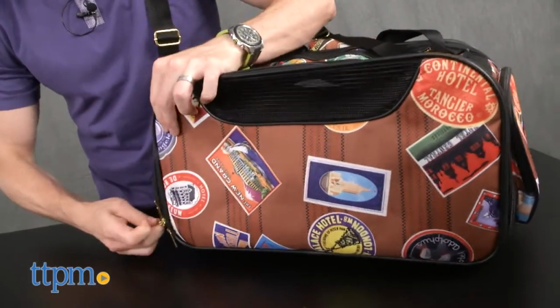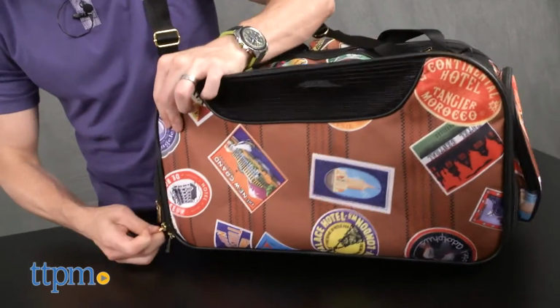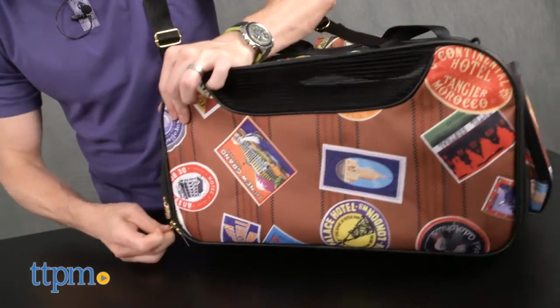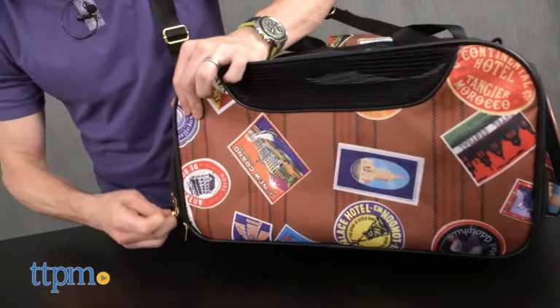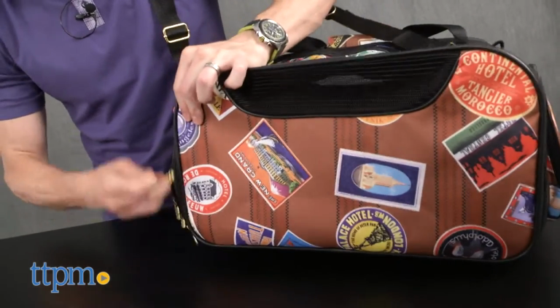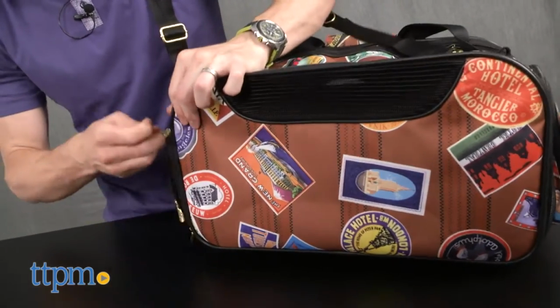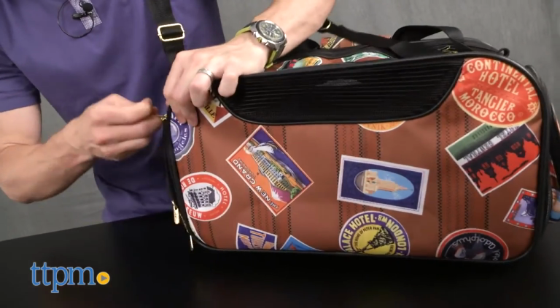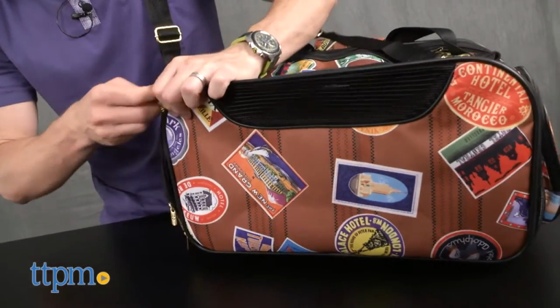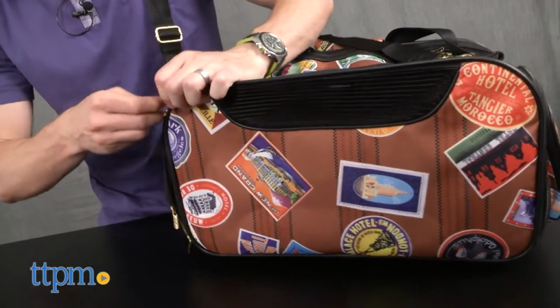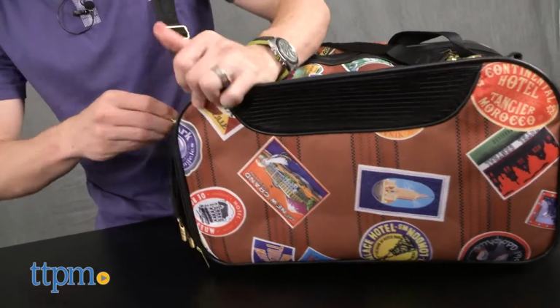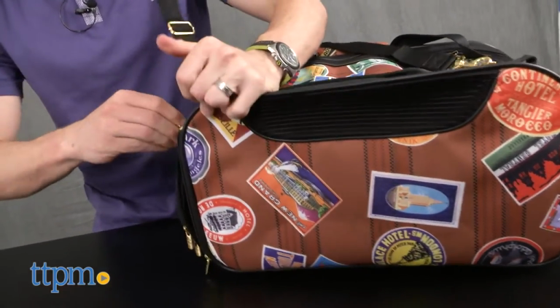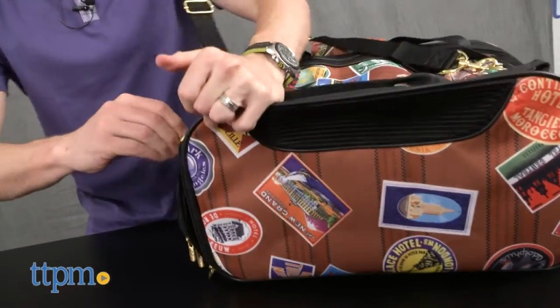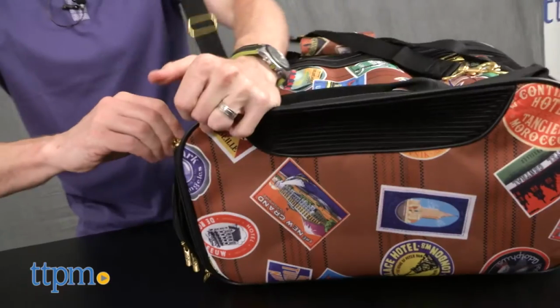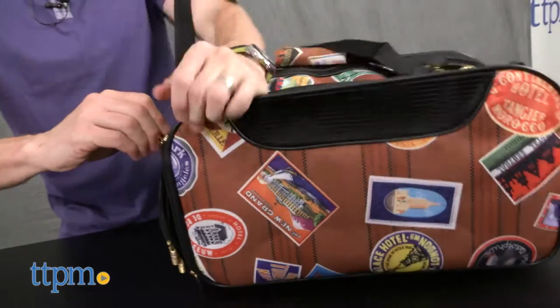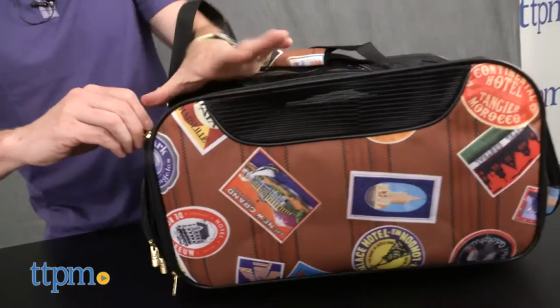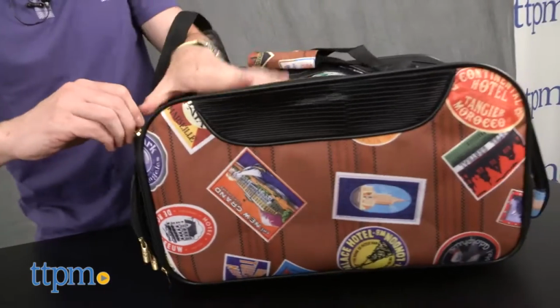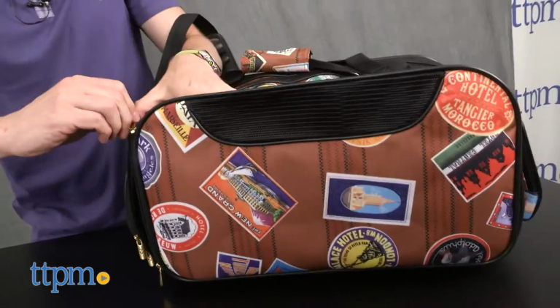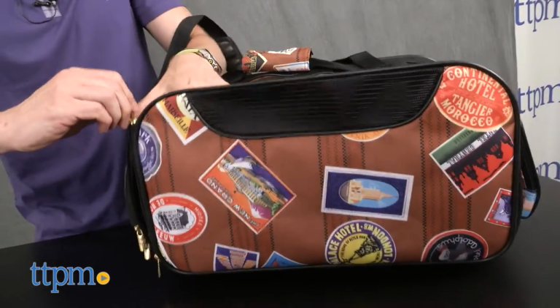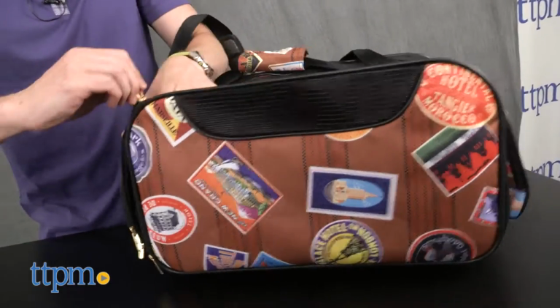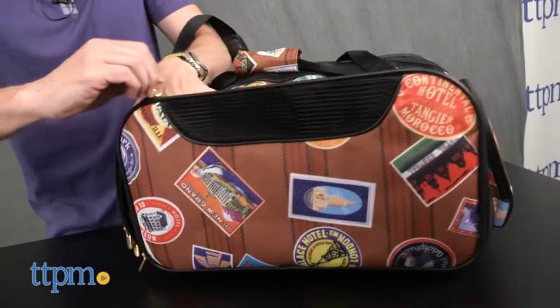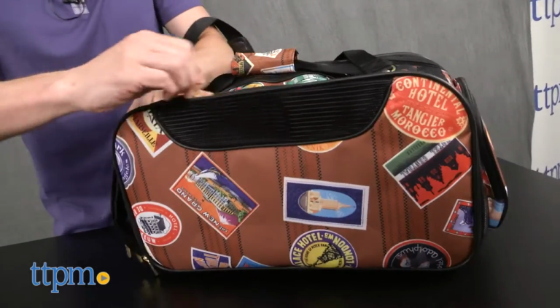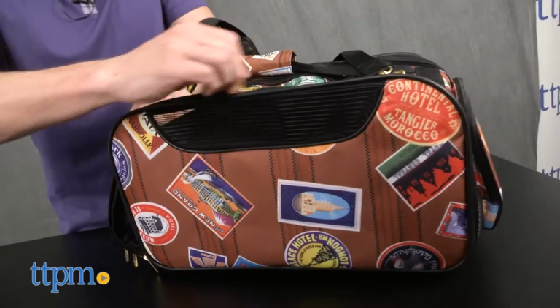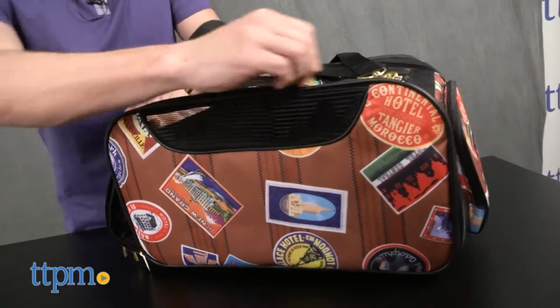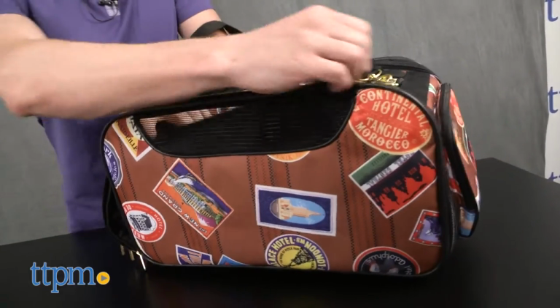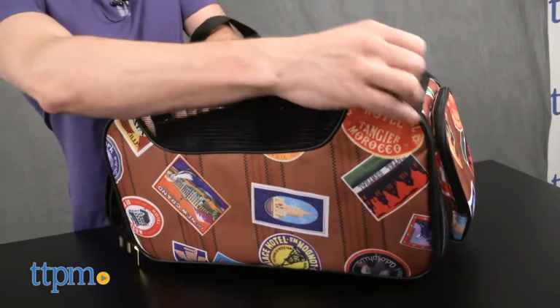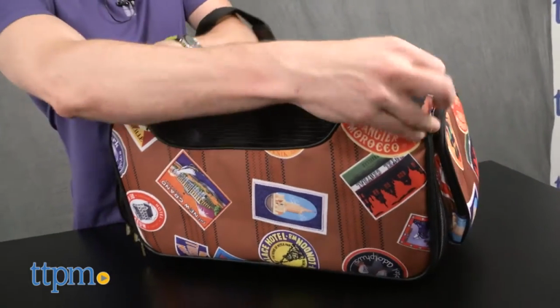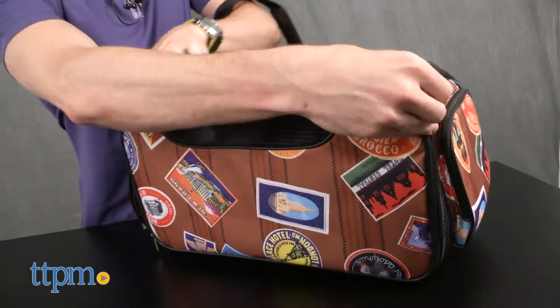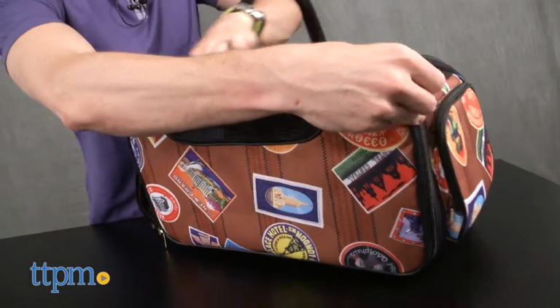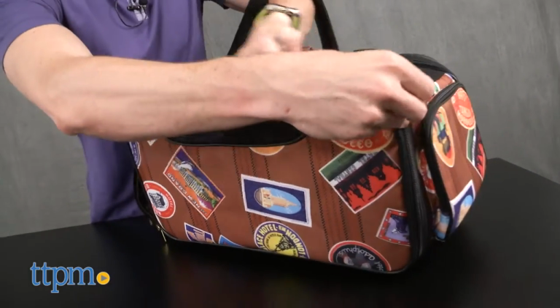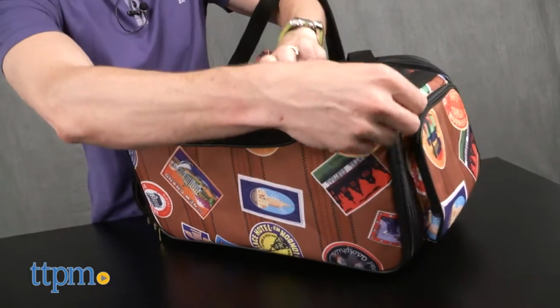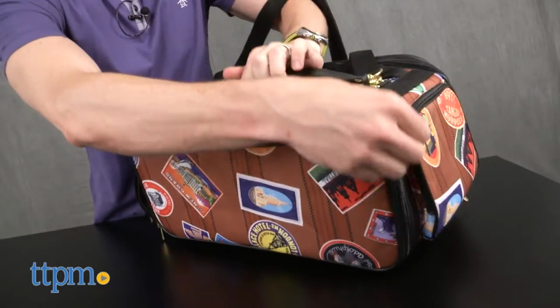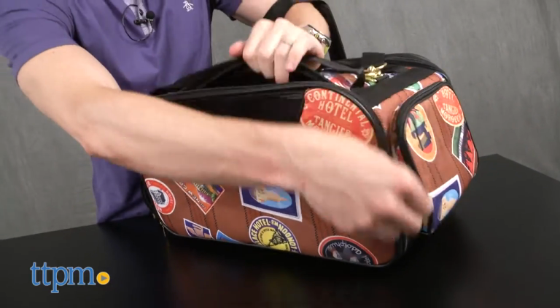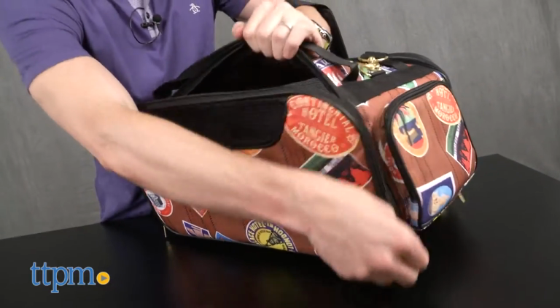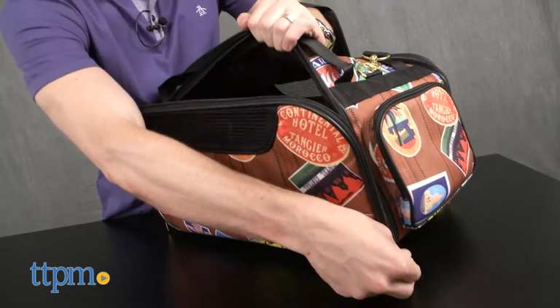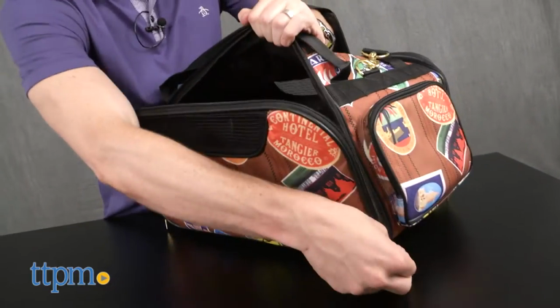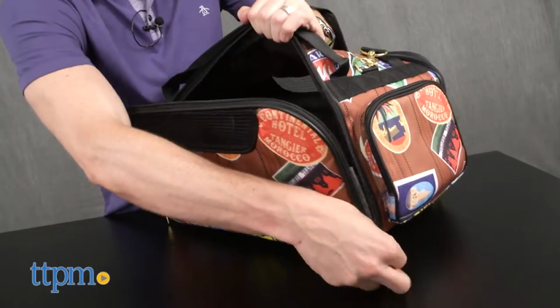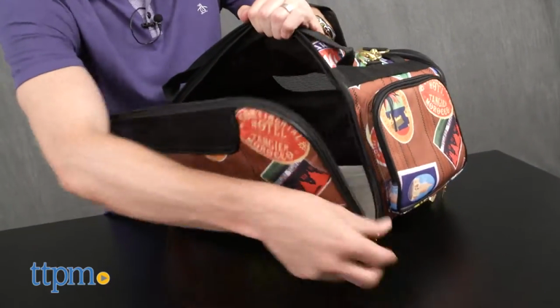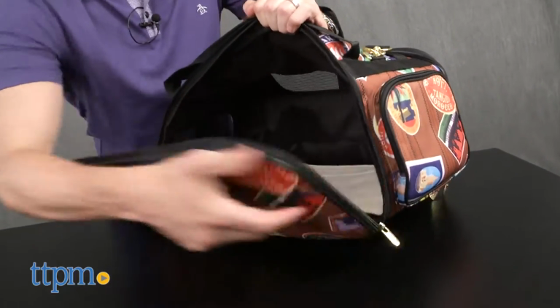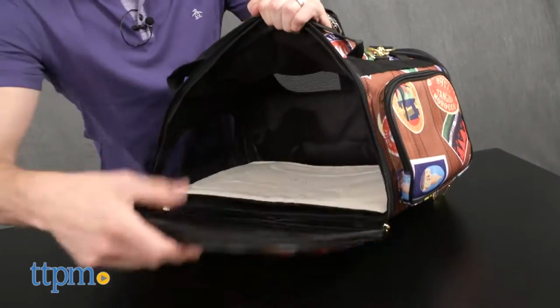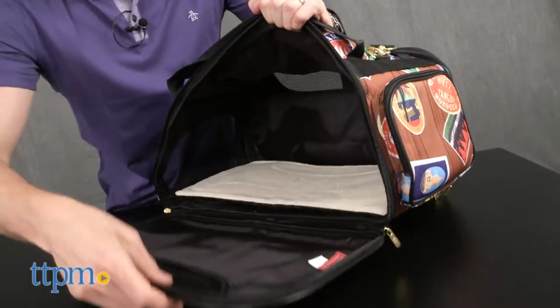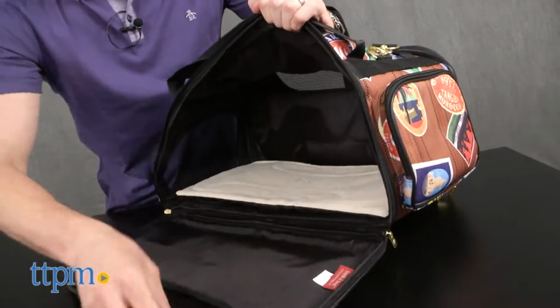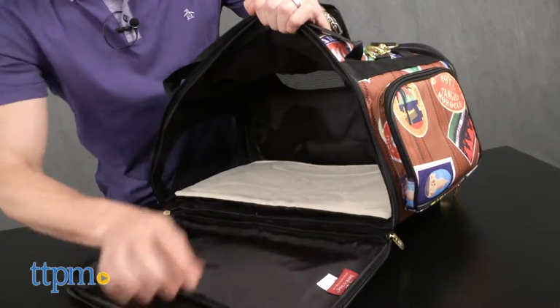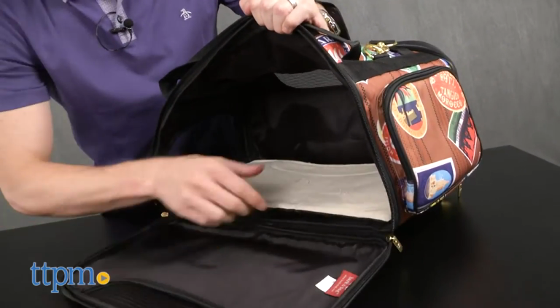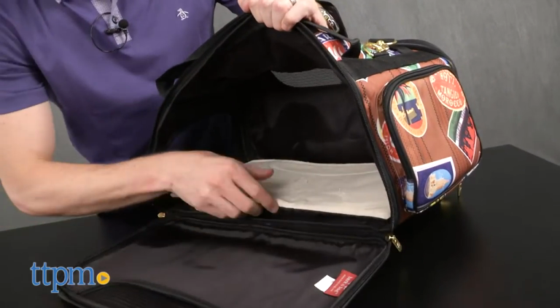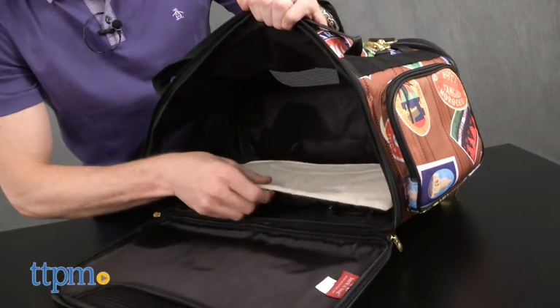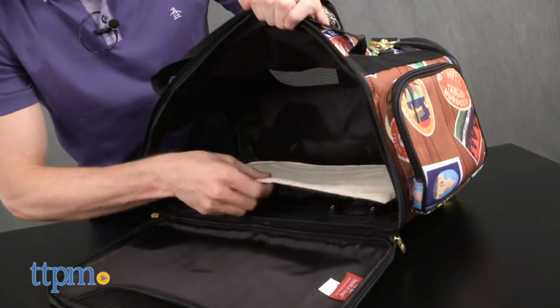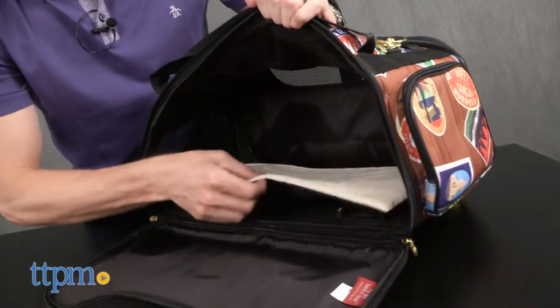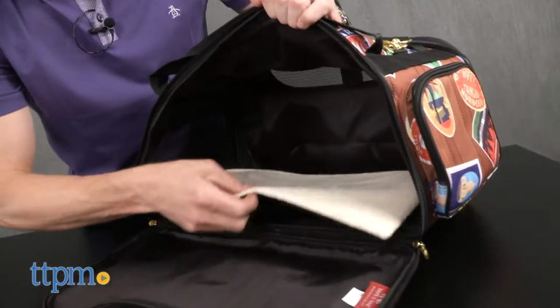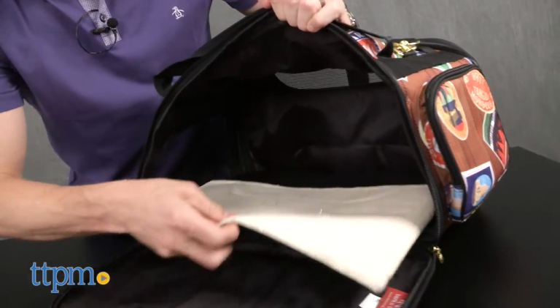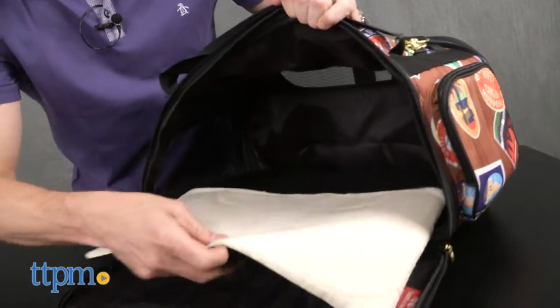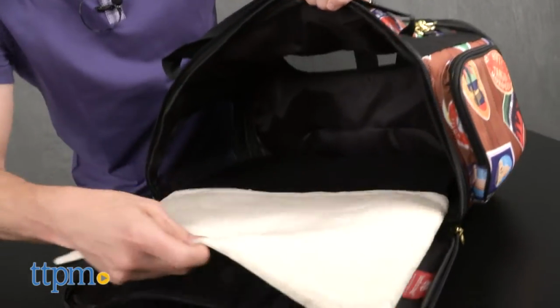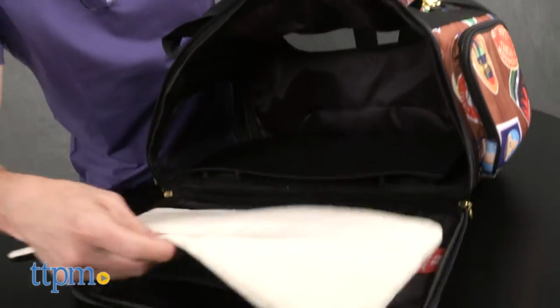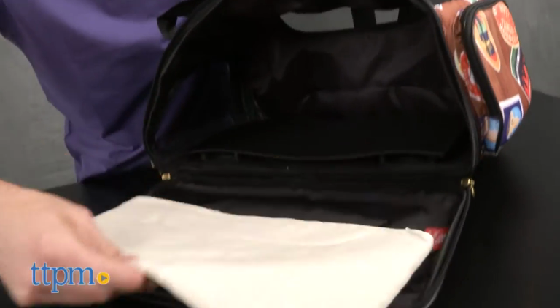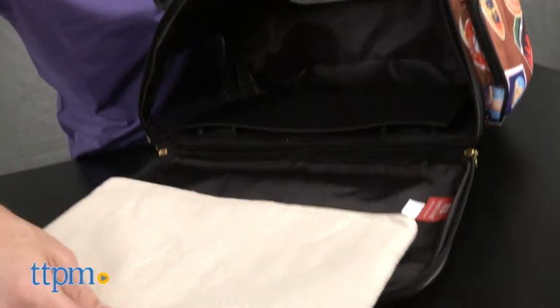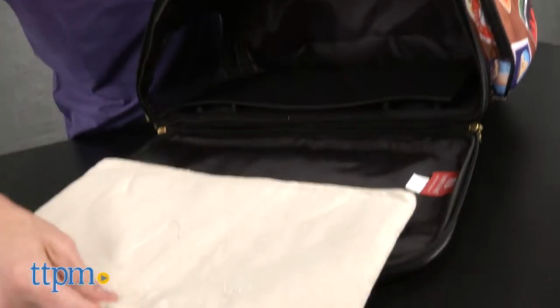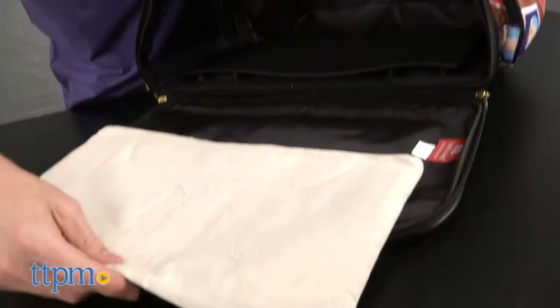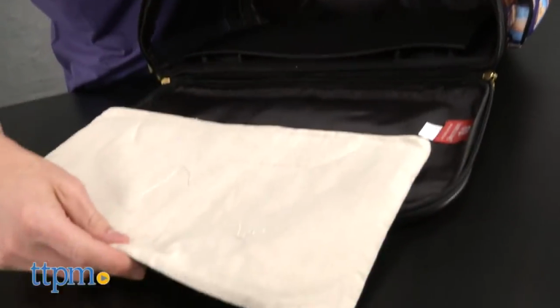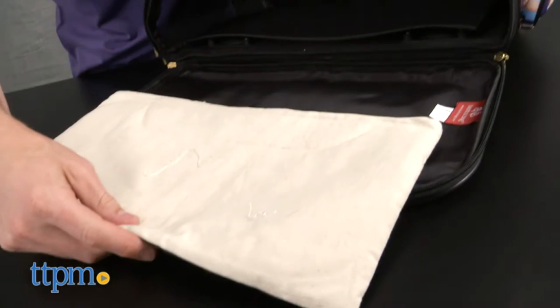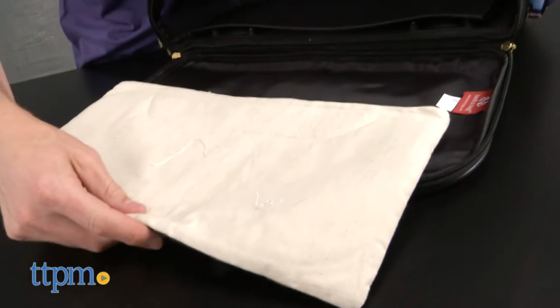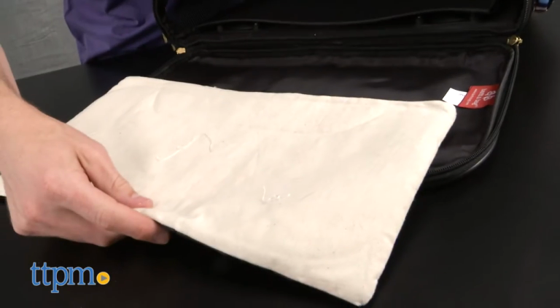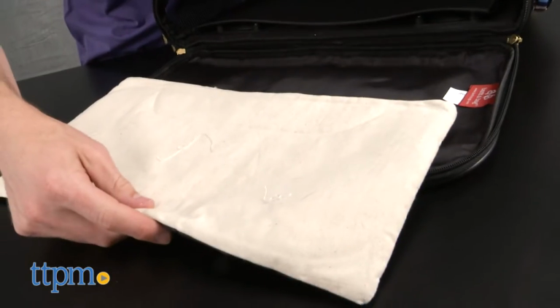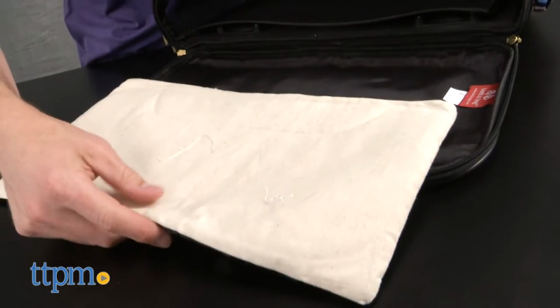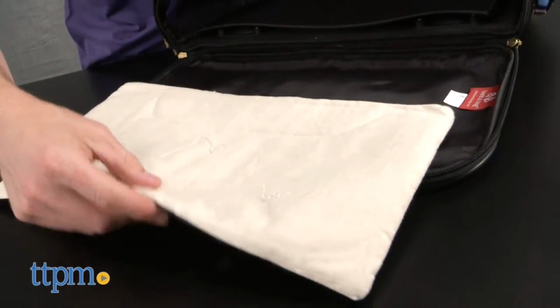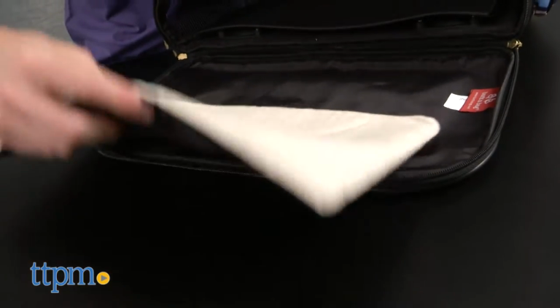Another thing I appreciate is the removable machine washable liner. Max's current bag doesn't have this feature, and cleaning it can be difficult.